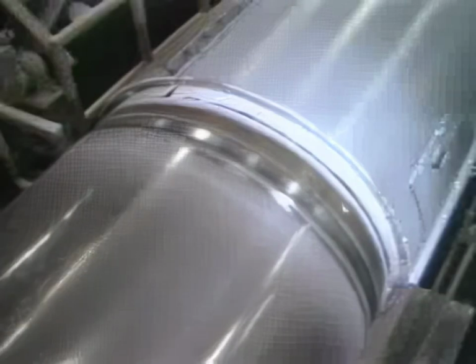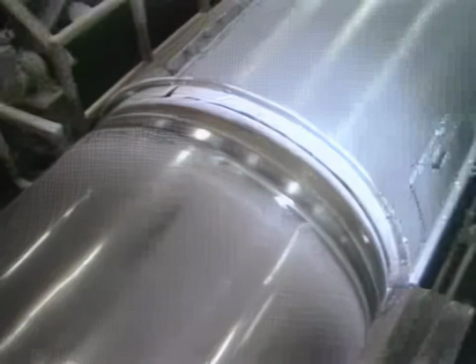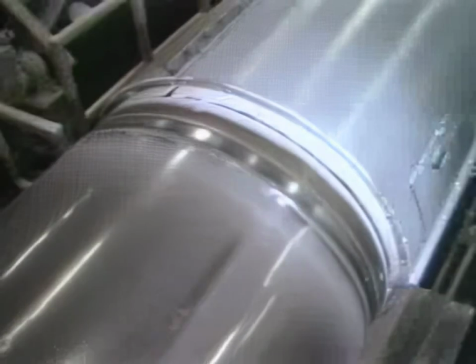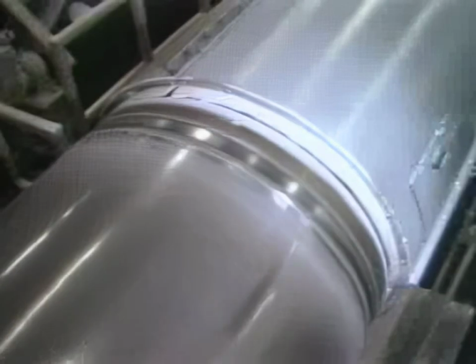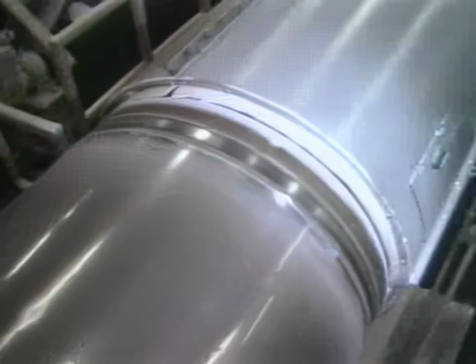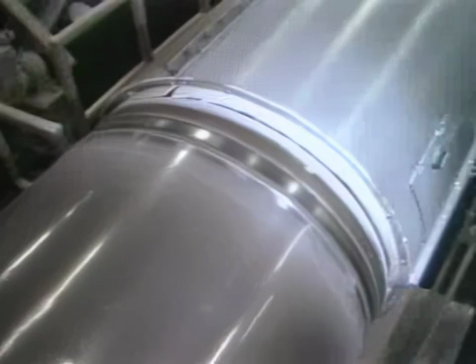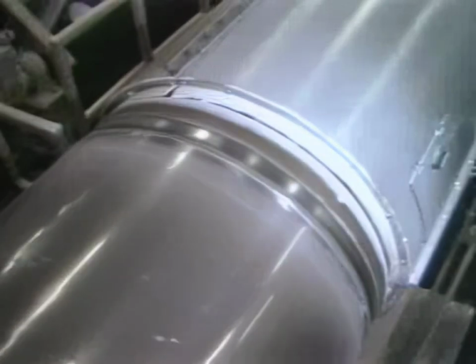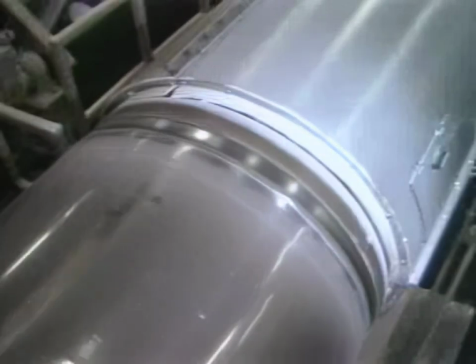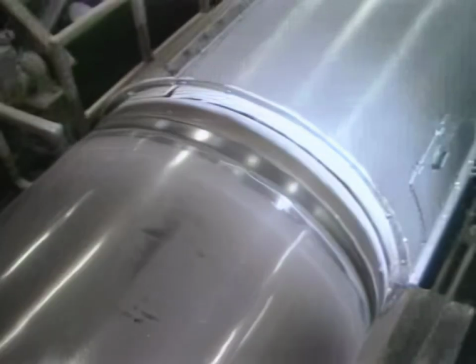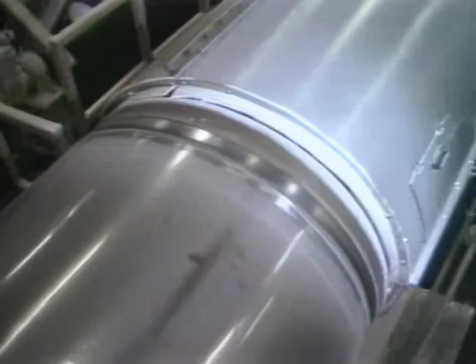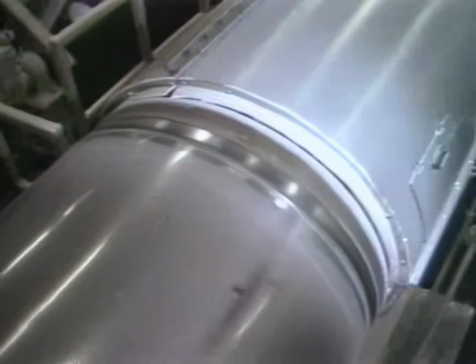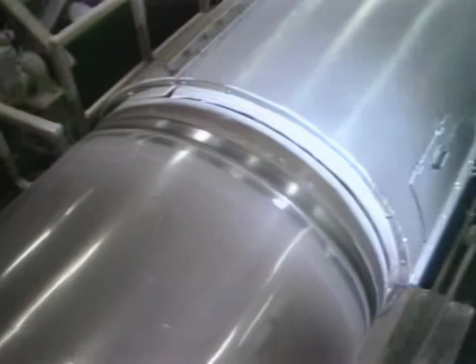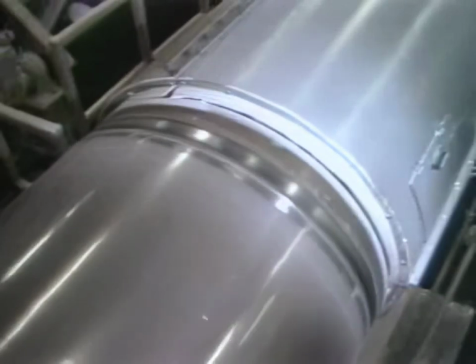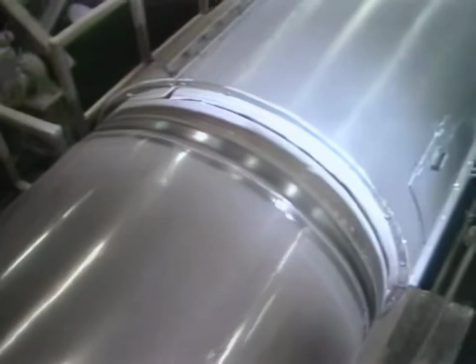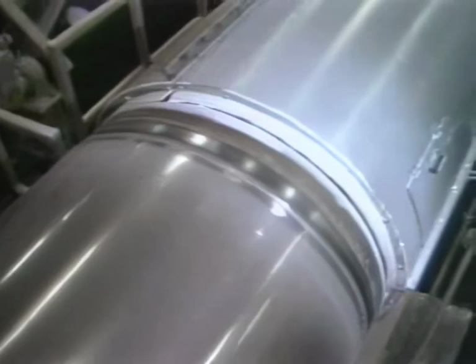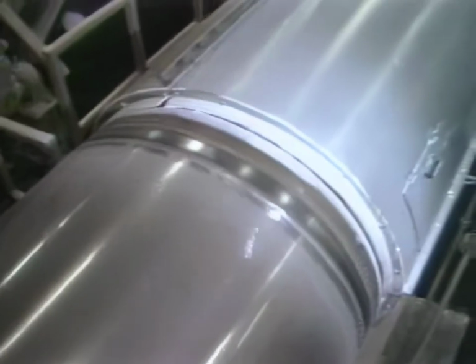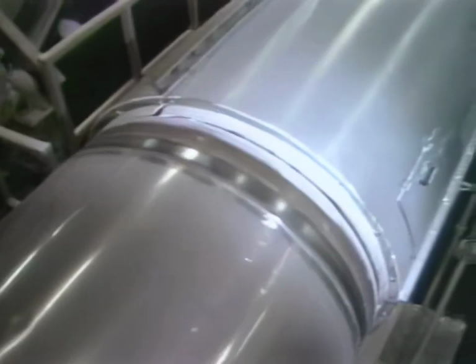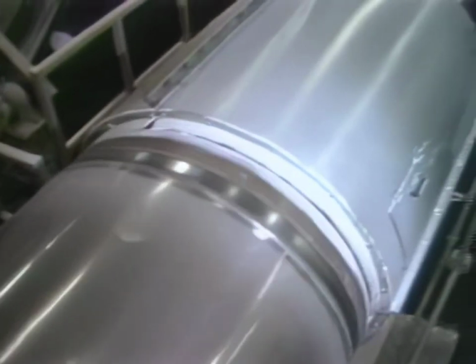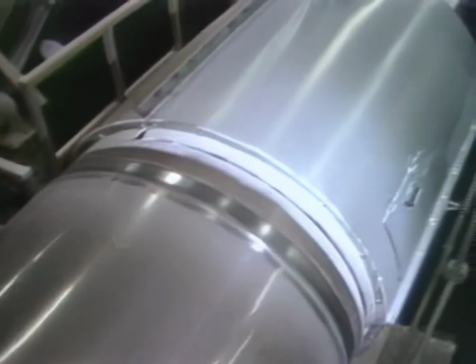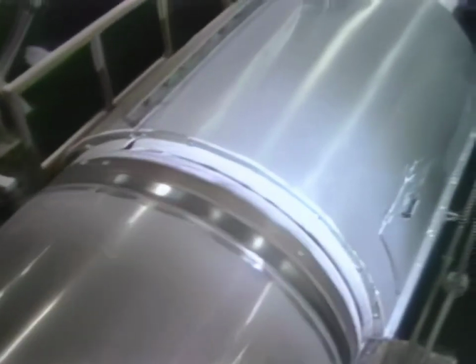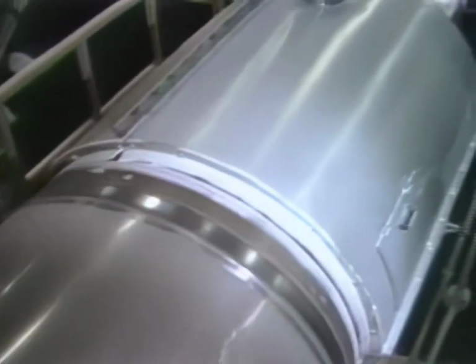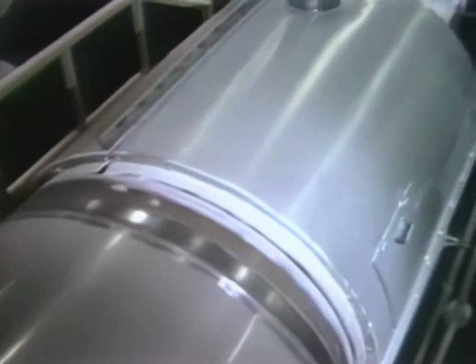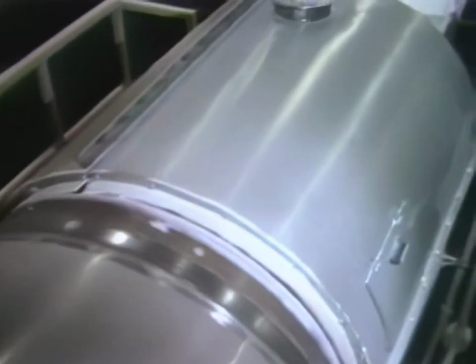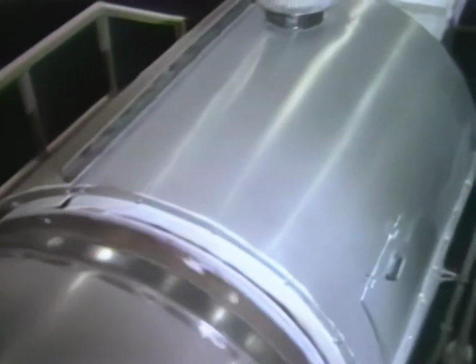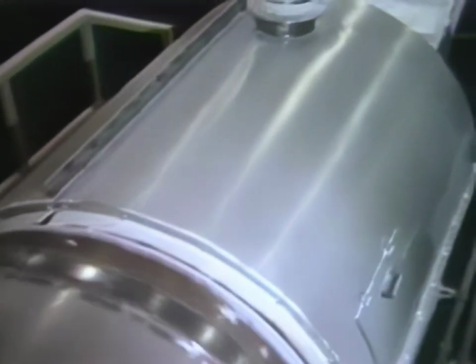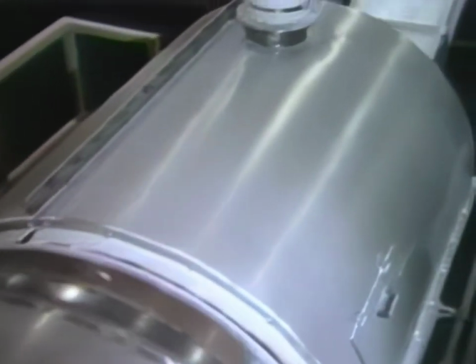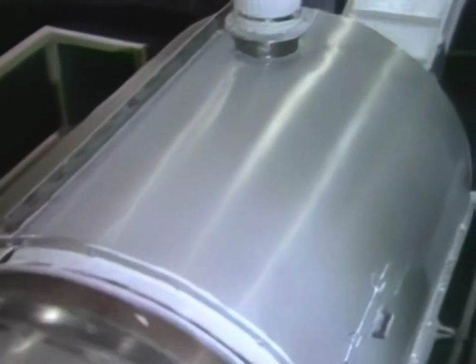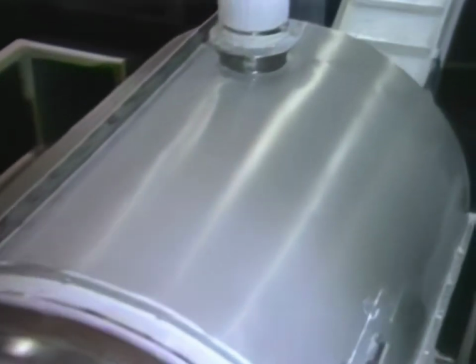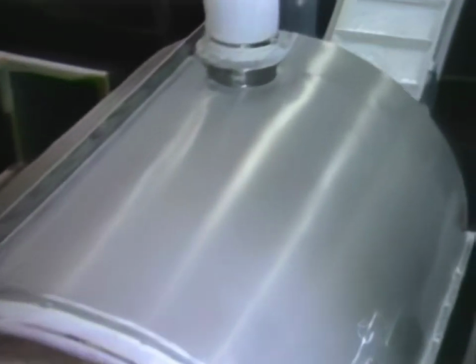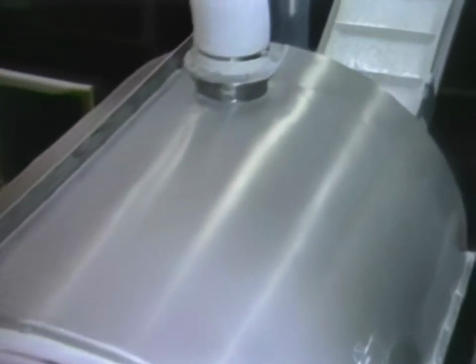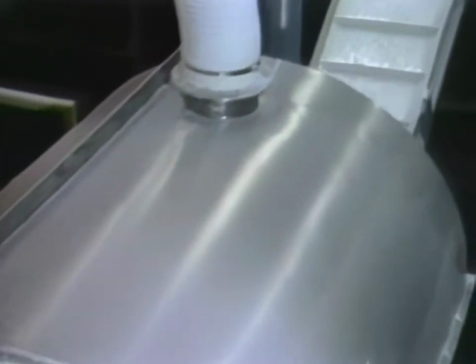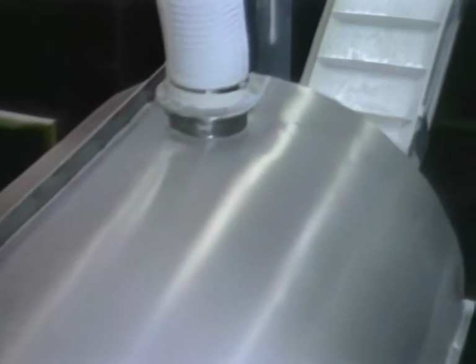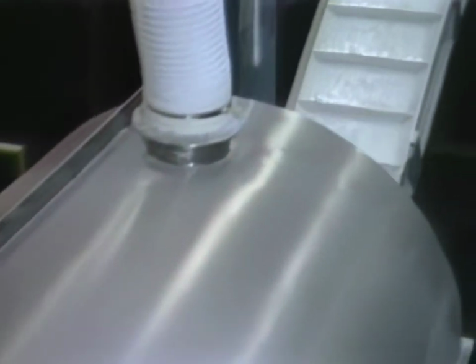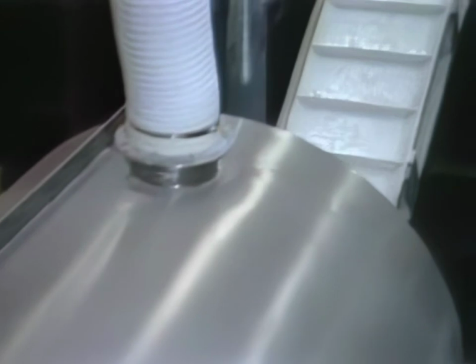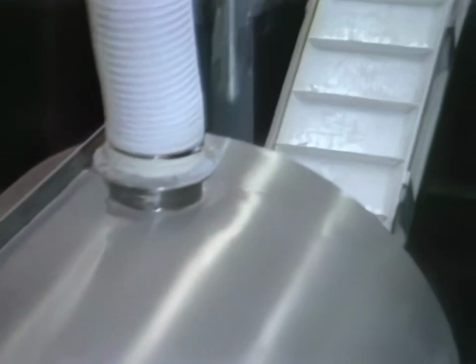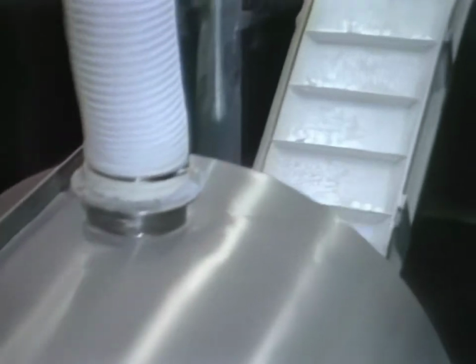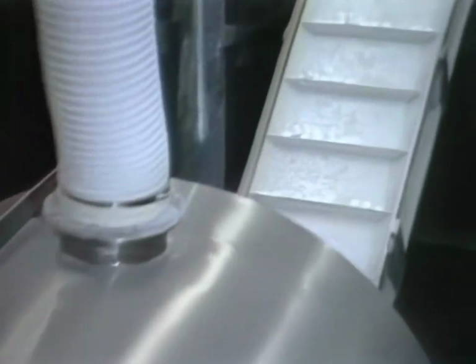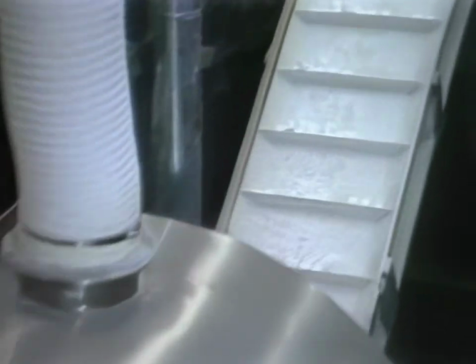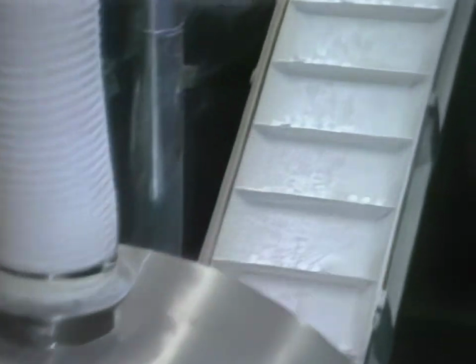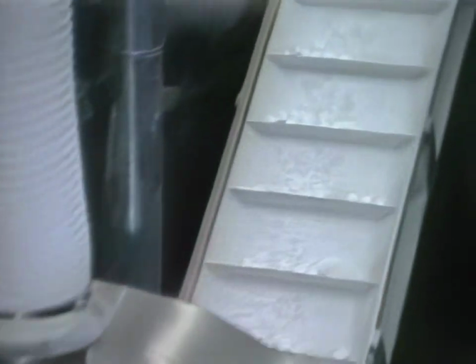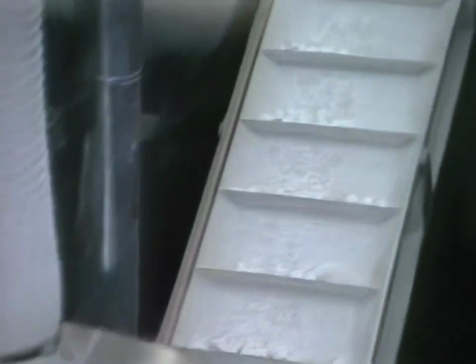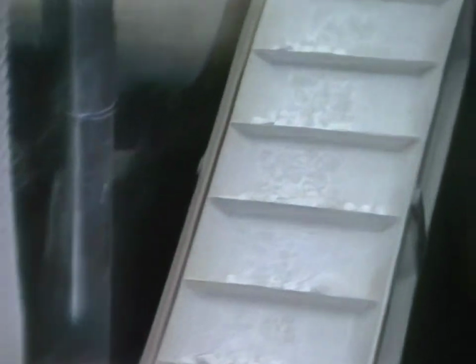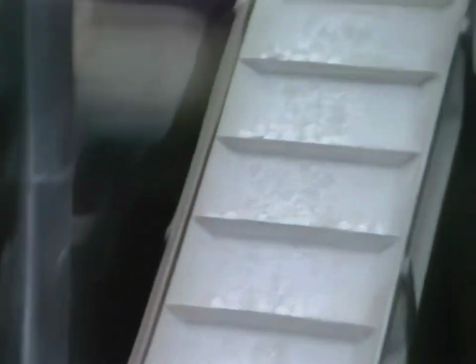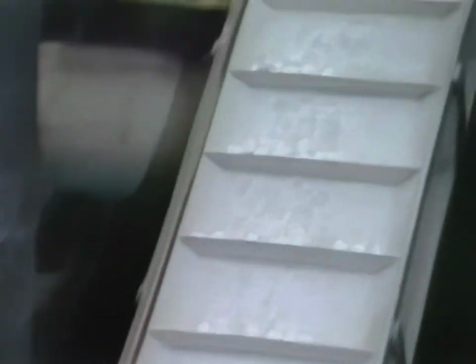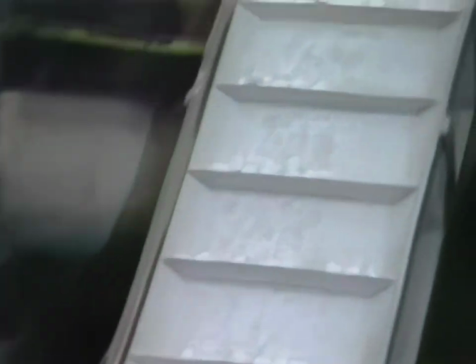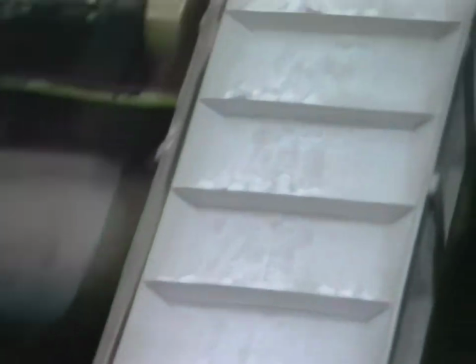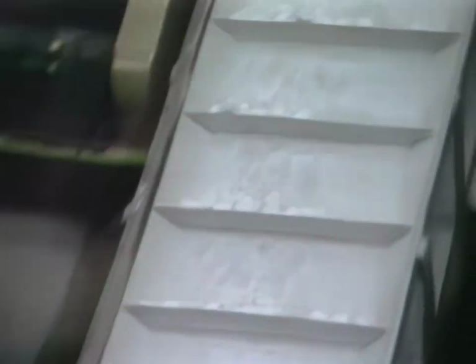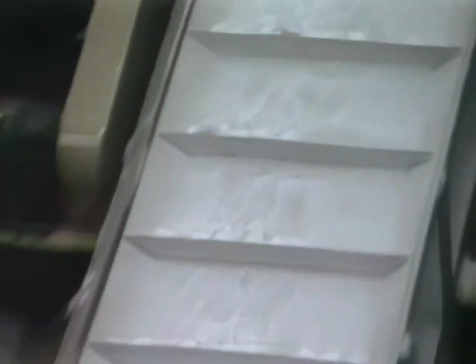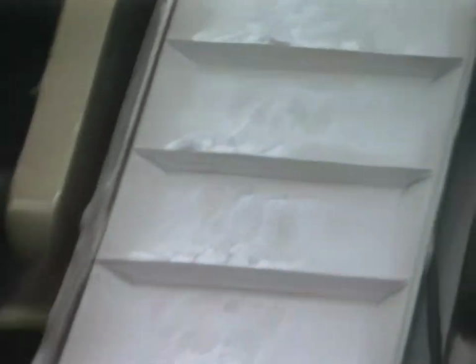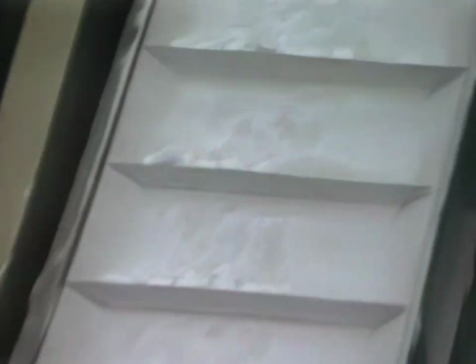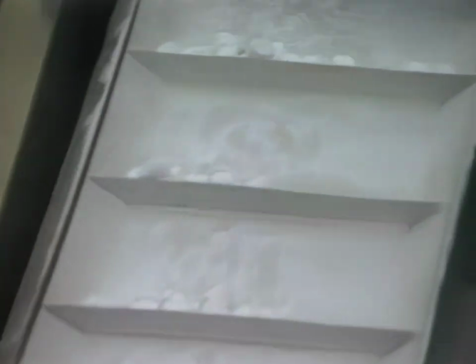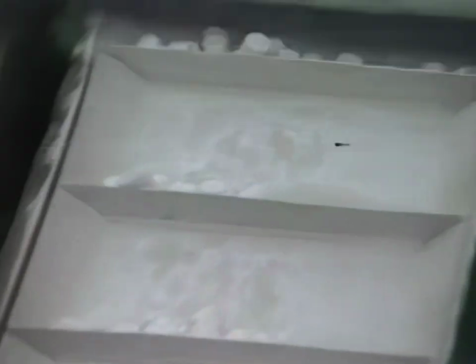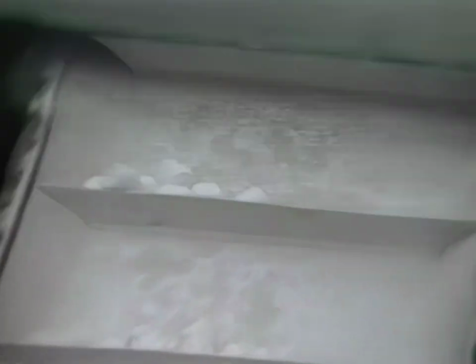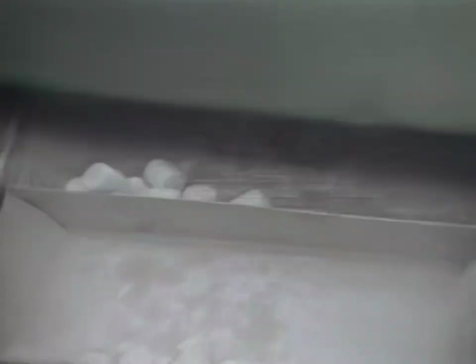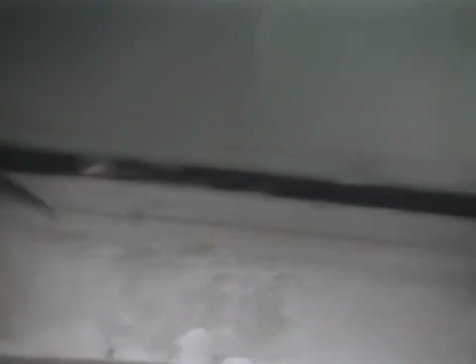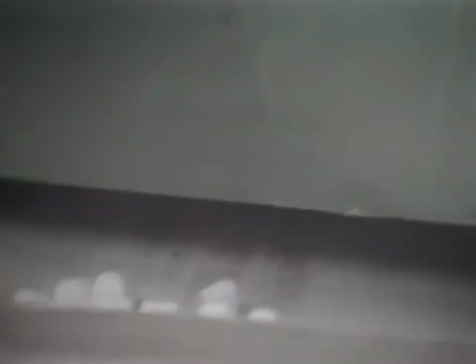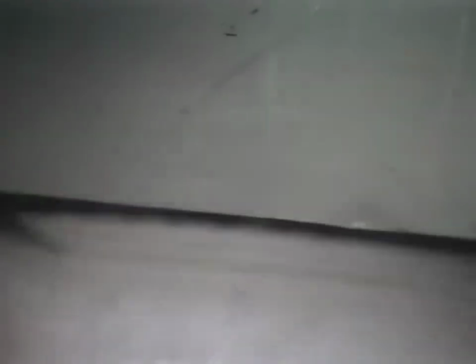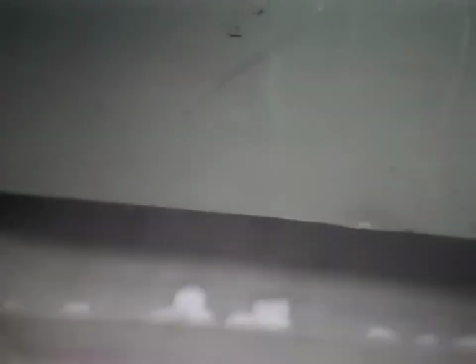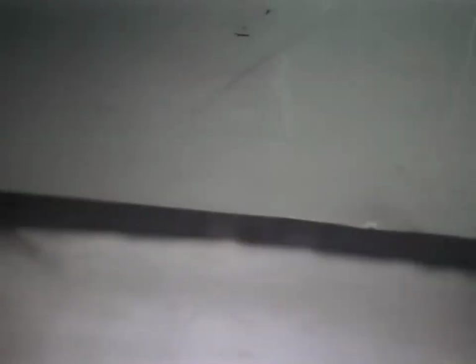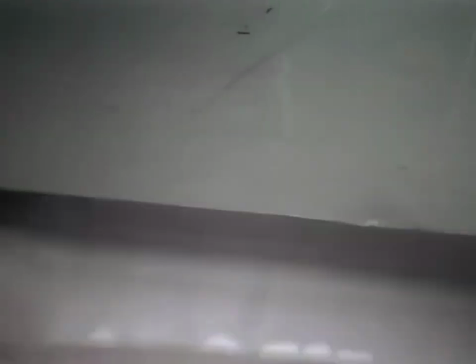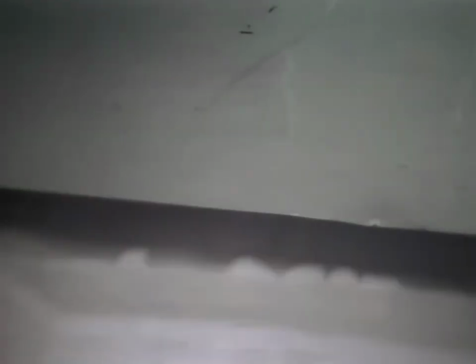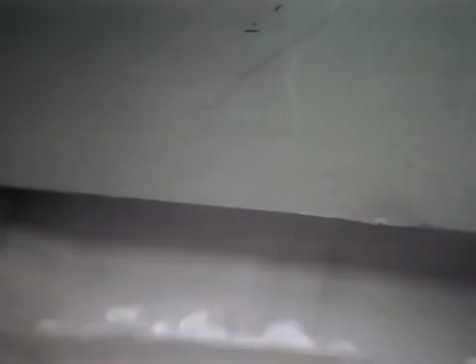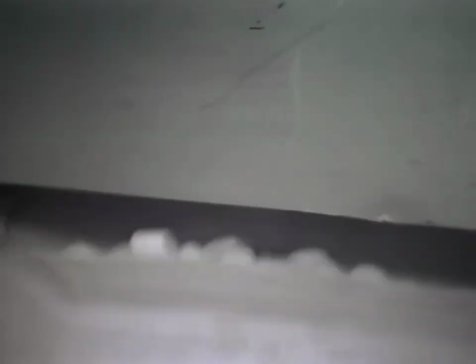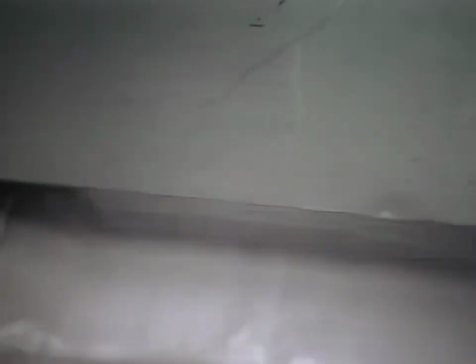The cut pieces have been transferred to a drum where they're covered with corn starch, which prevents them from sticking together.